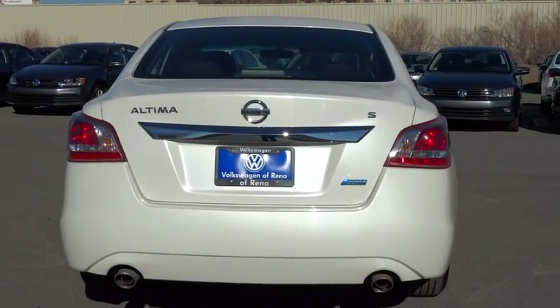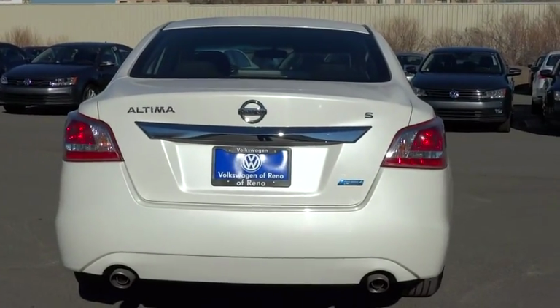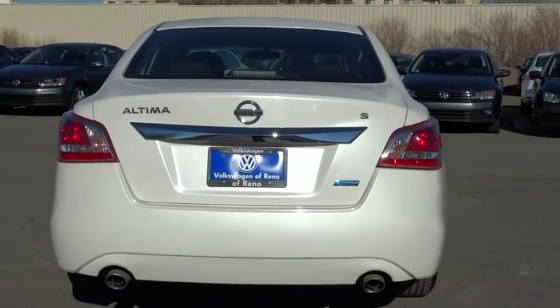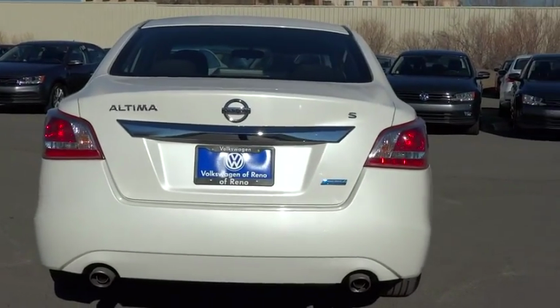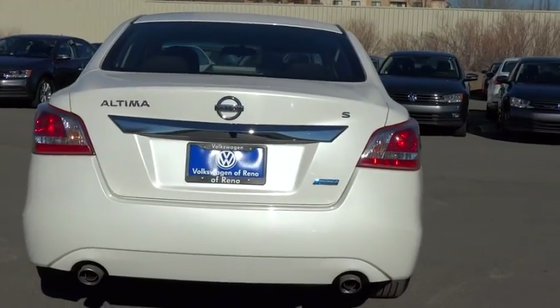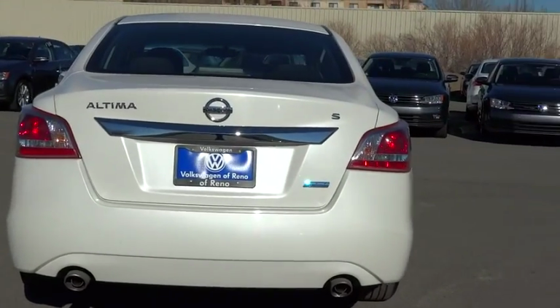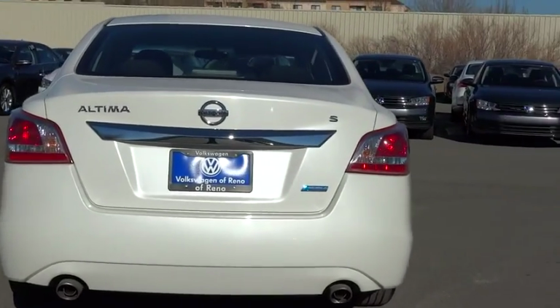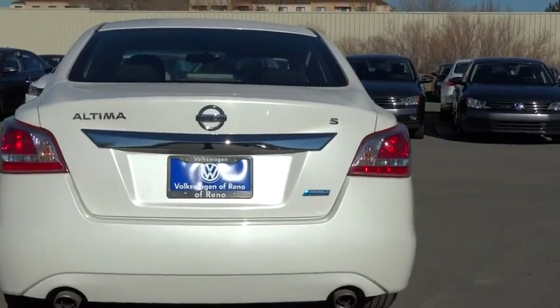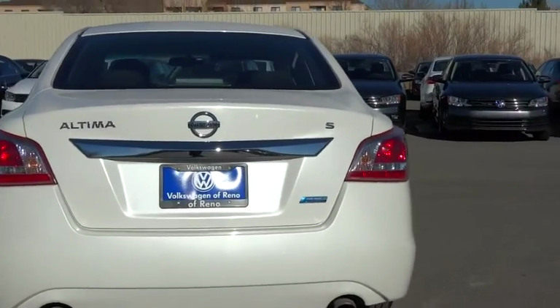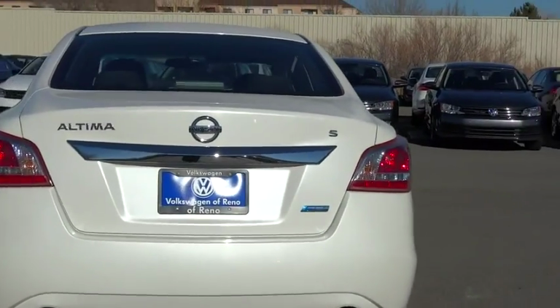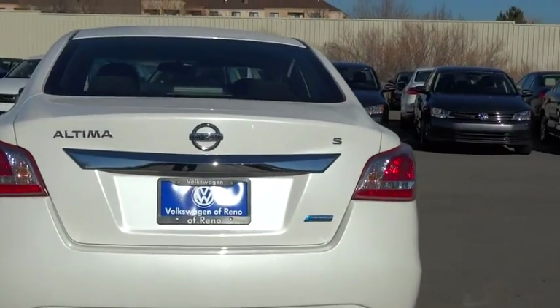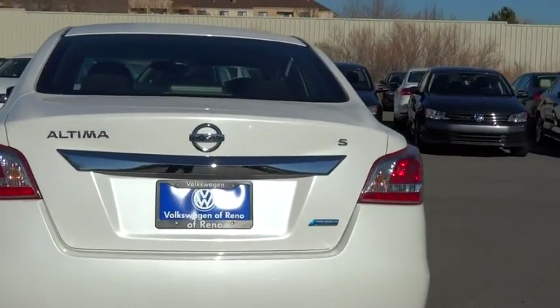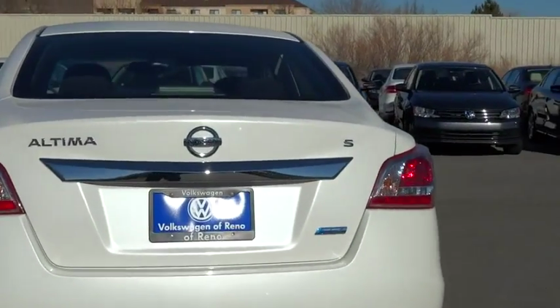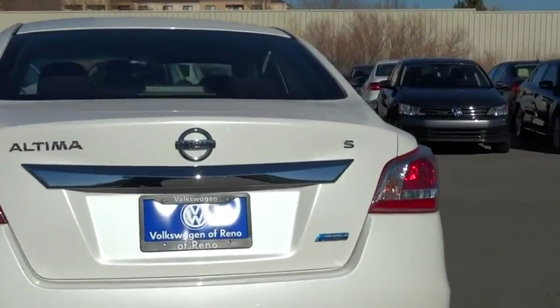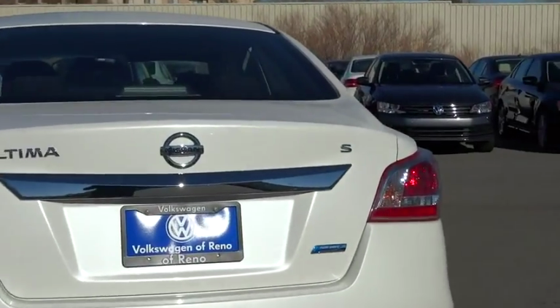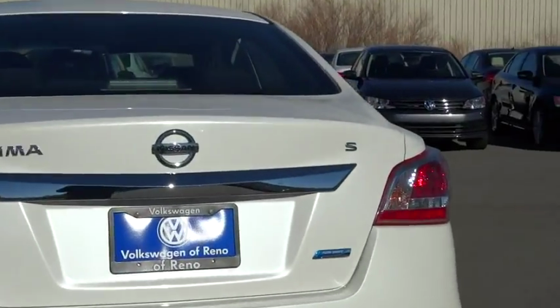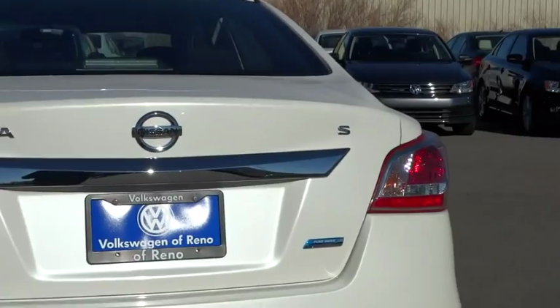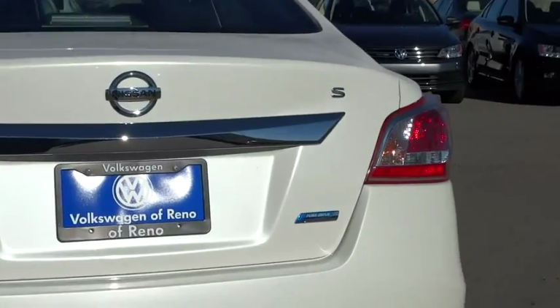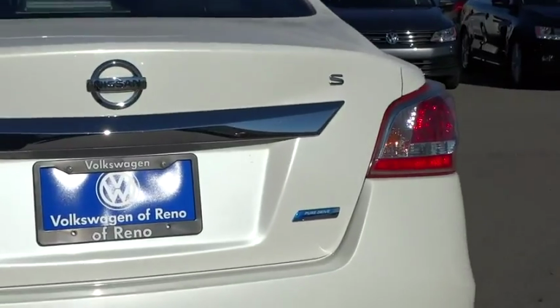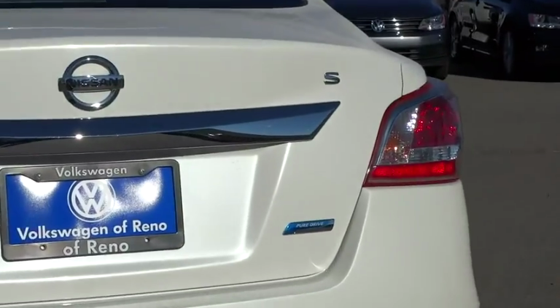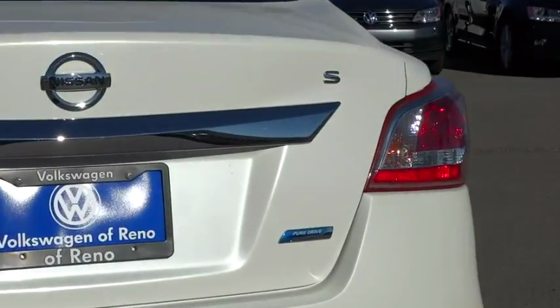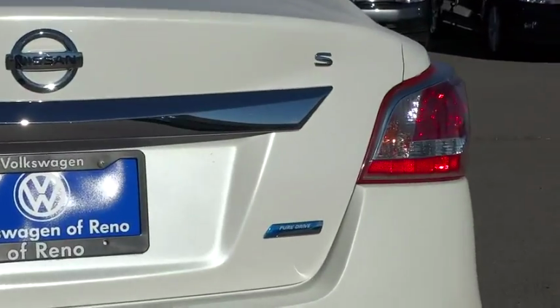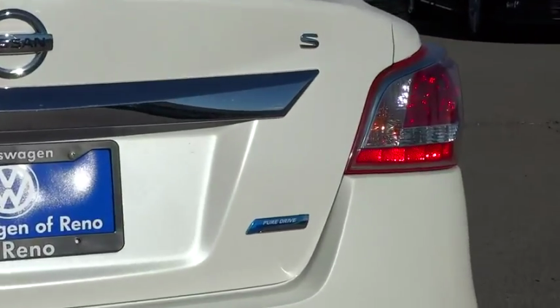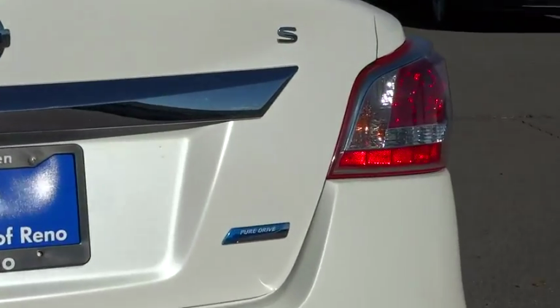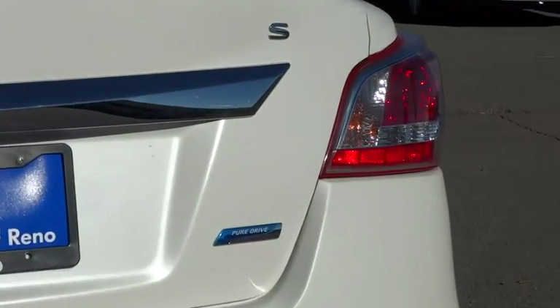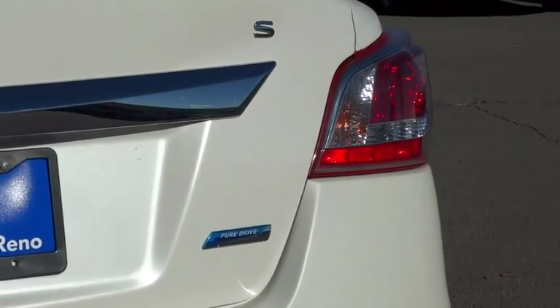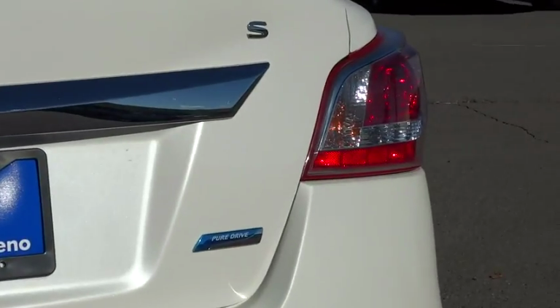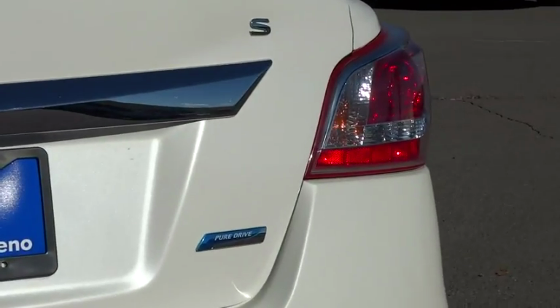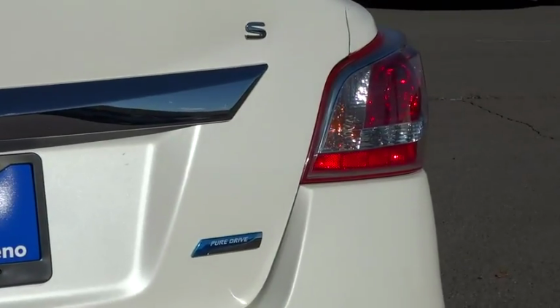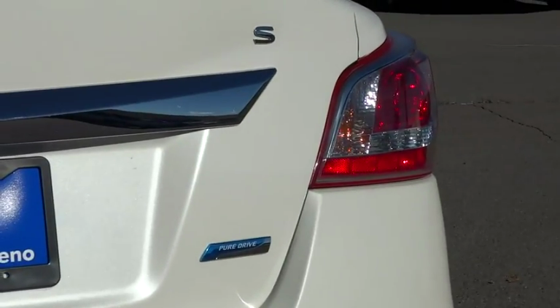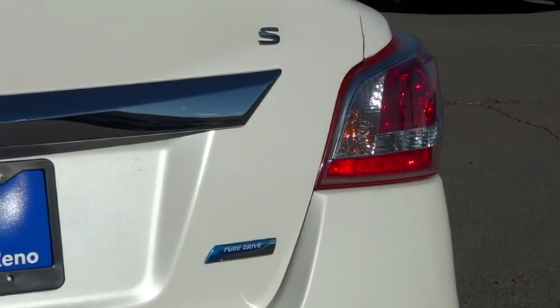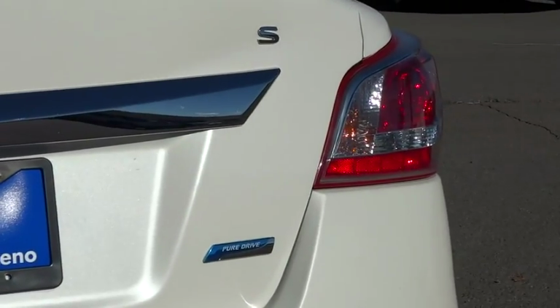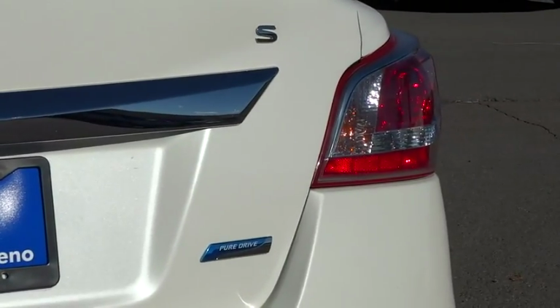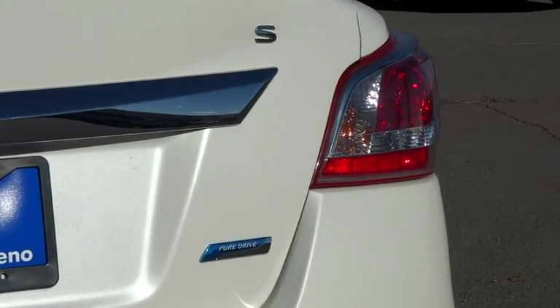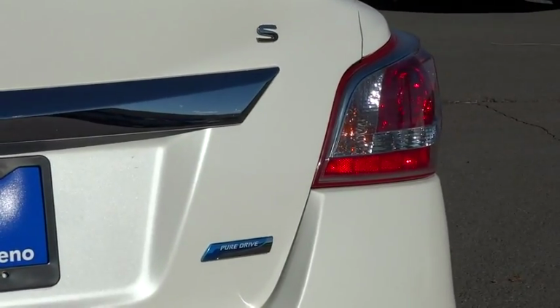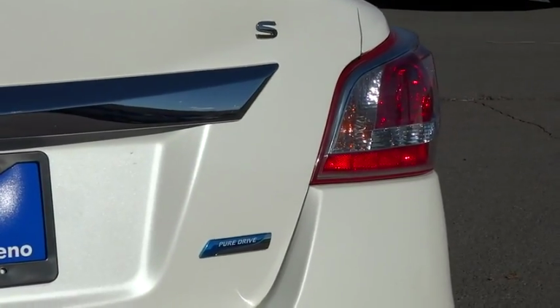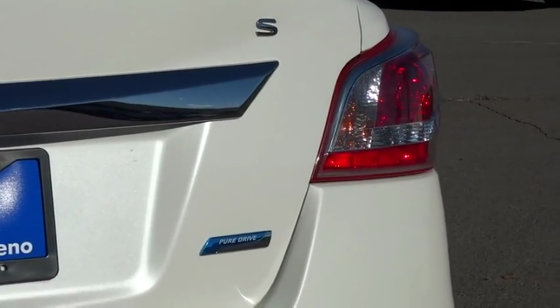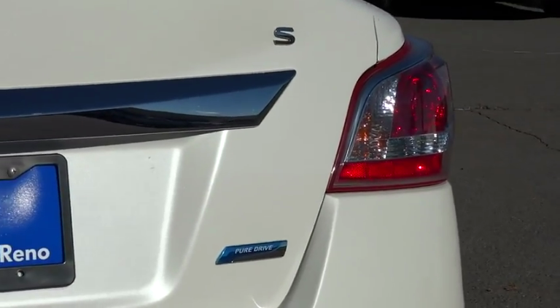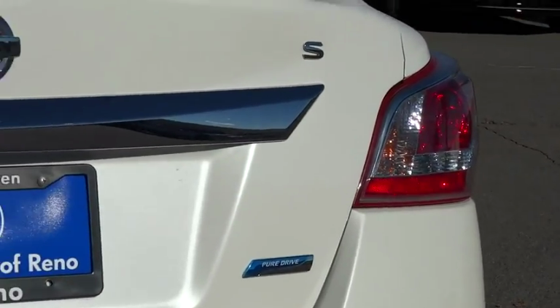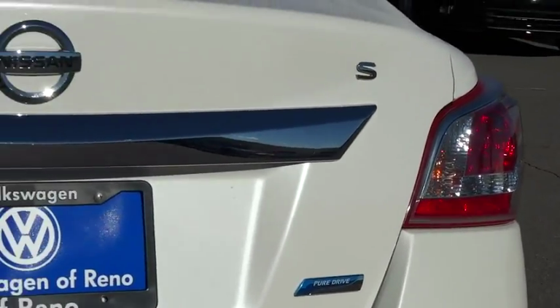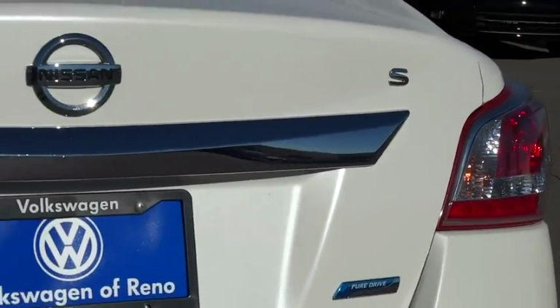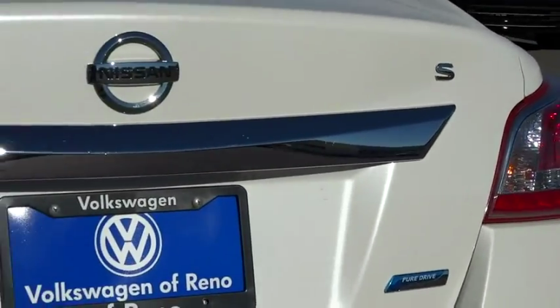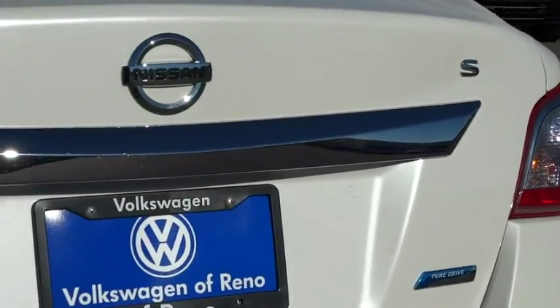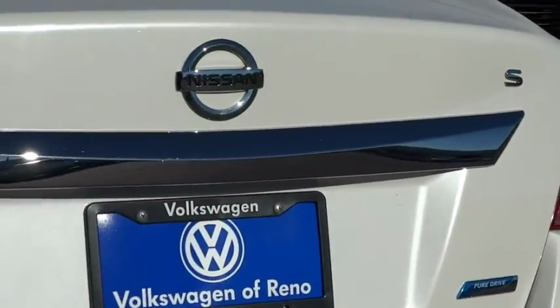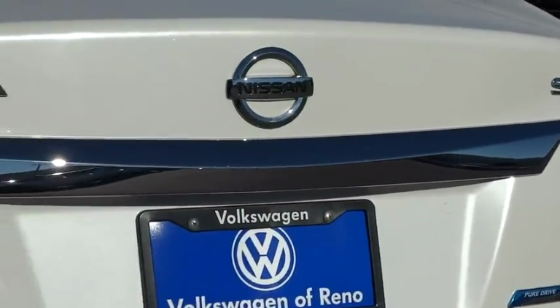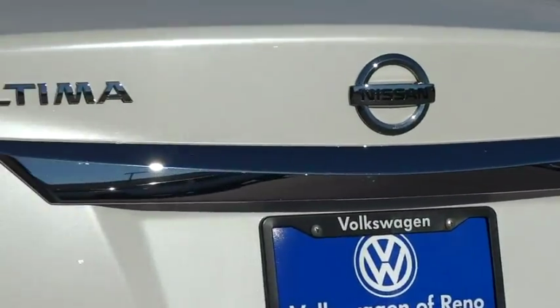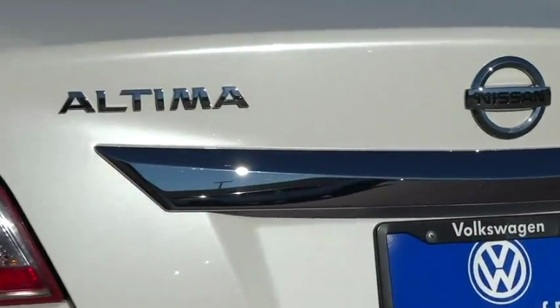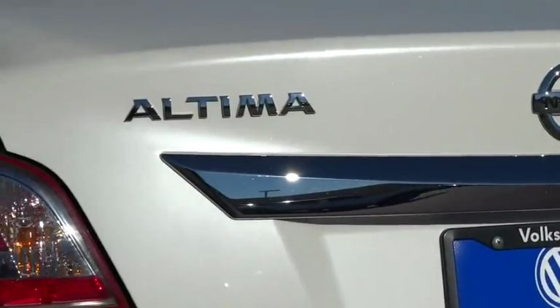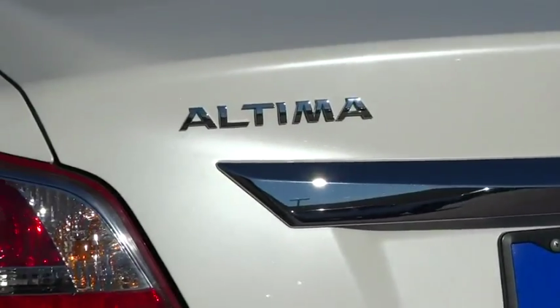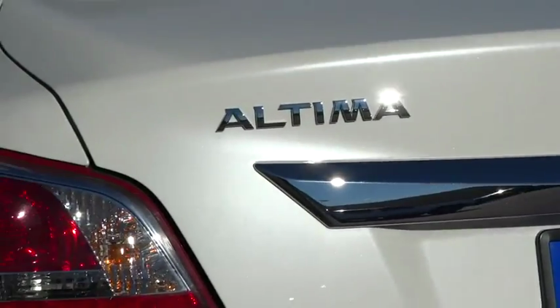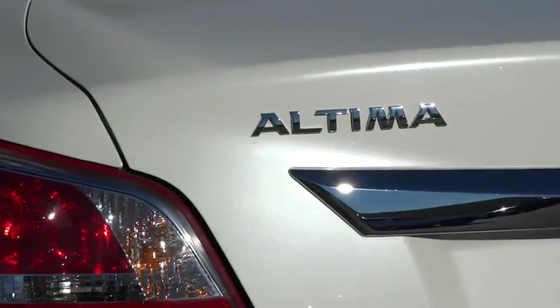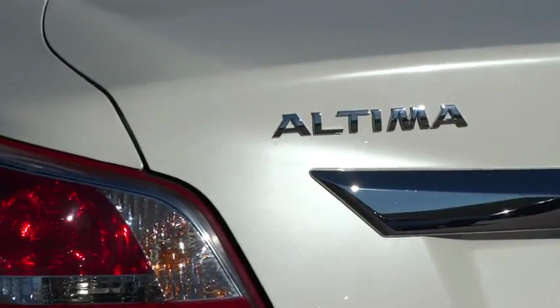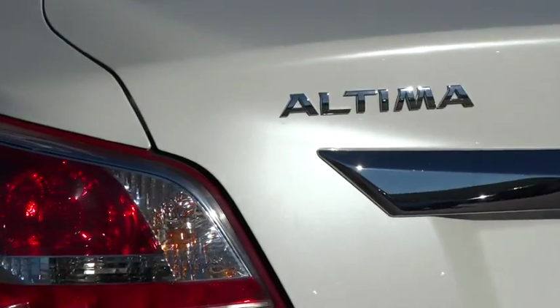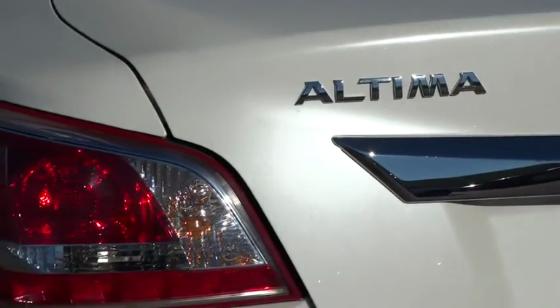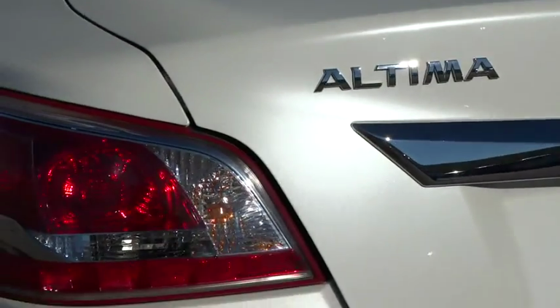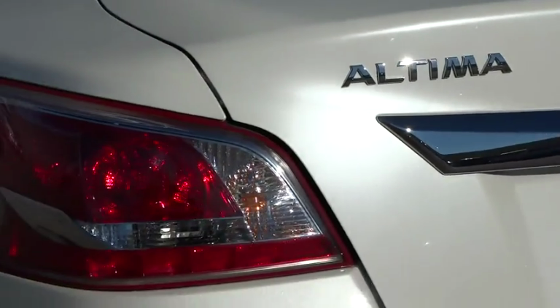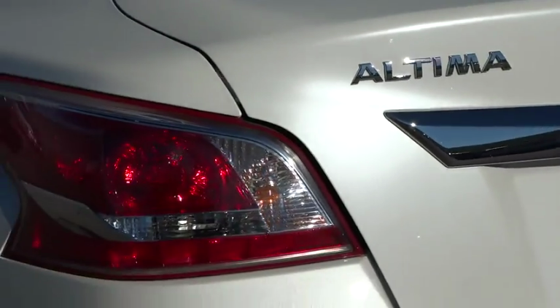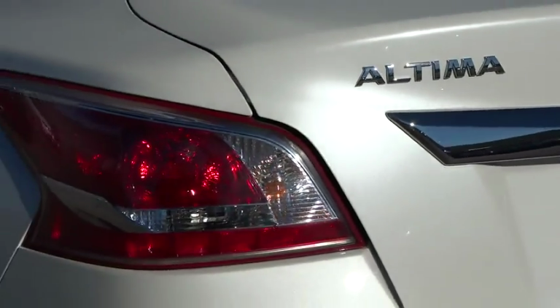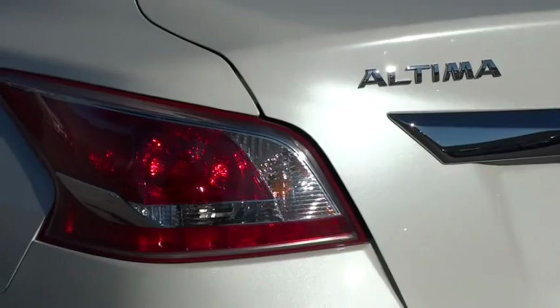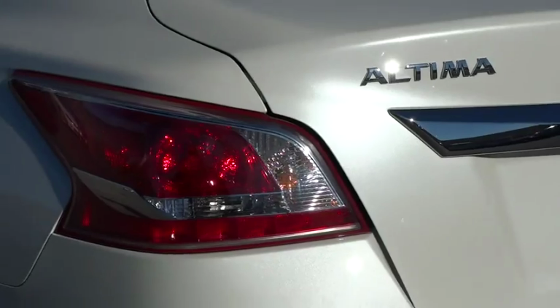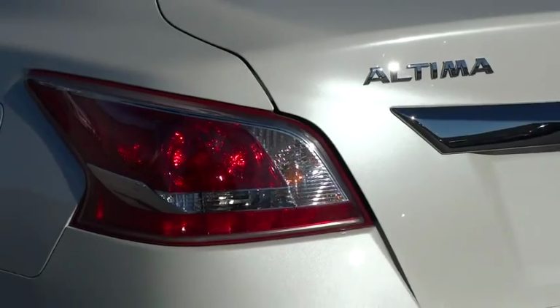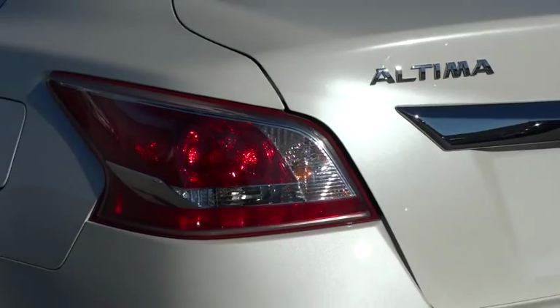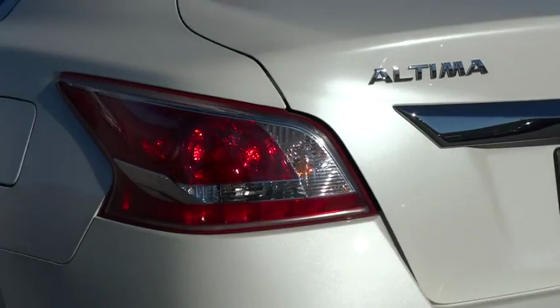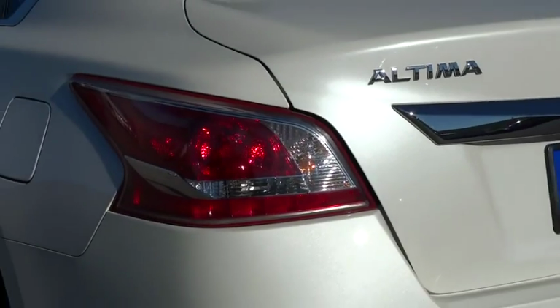Priced below $20,000, this vehicle has less than 40,000 miles. Come see the car for yourself.